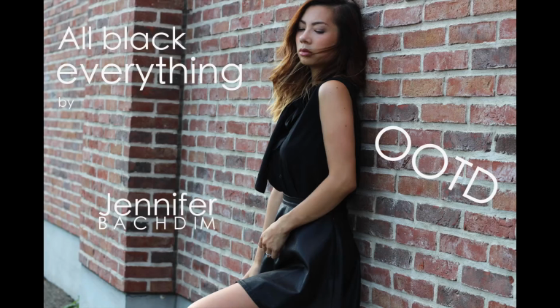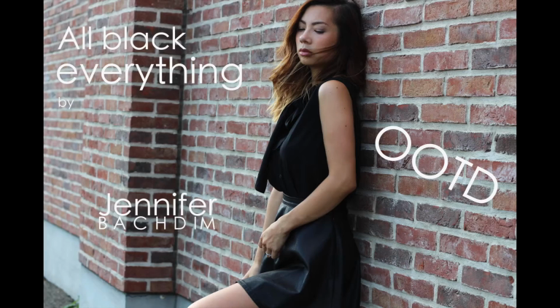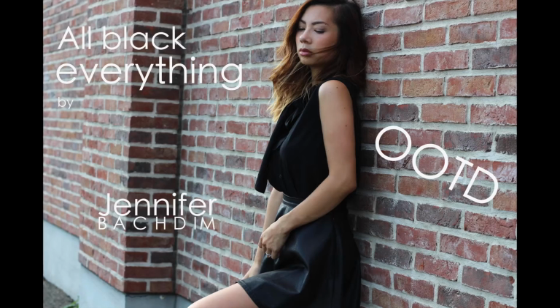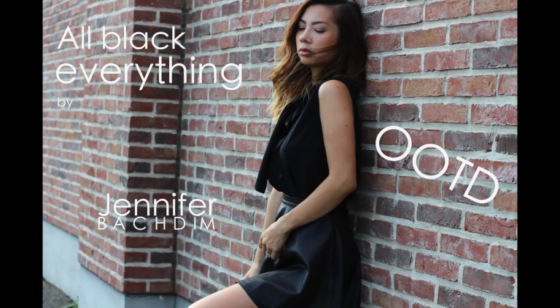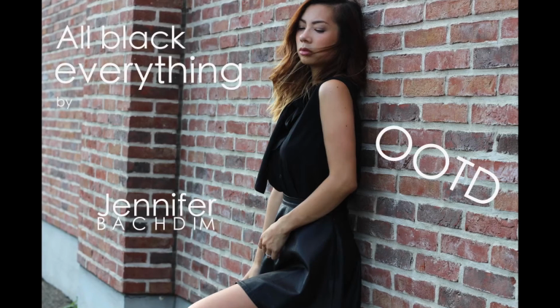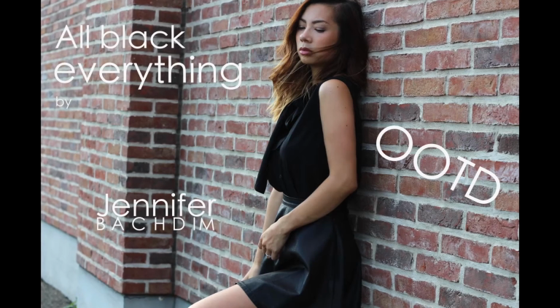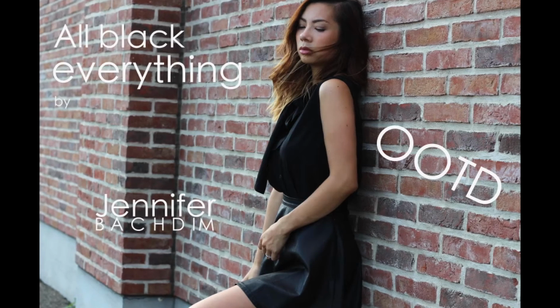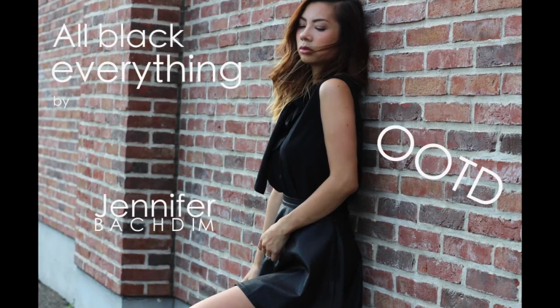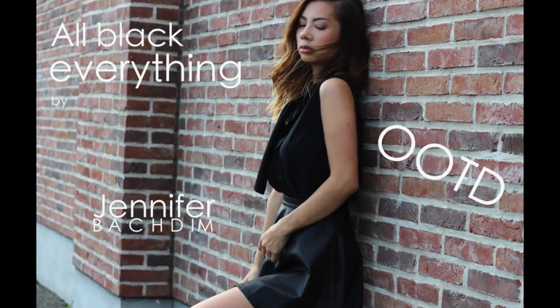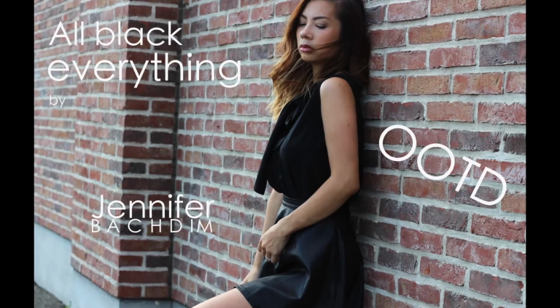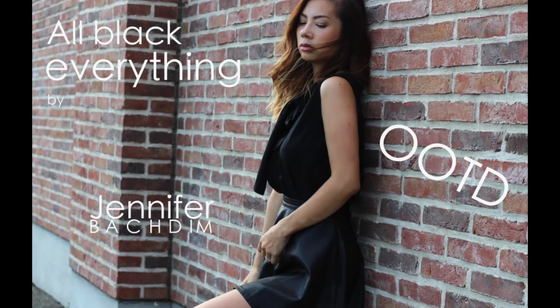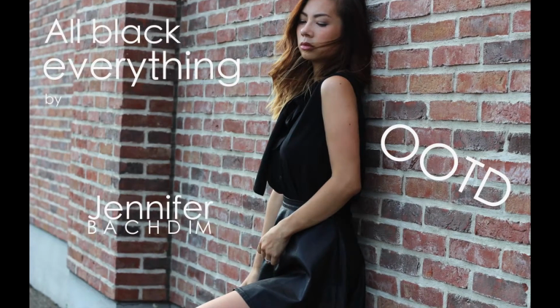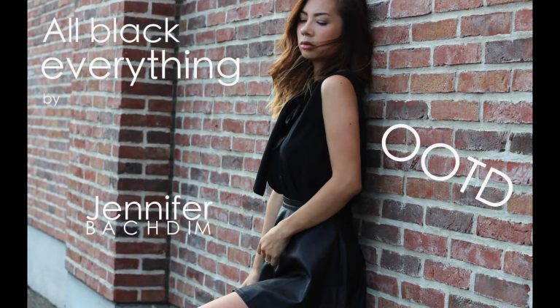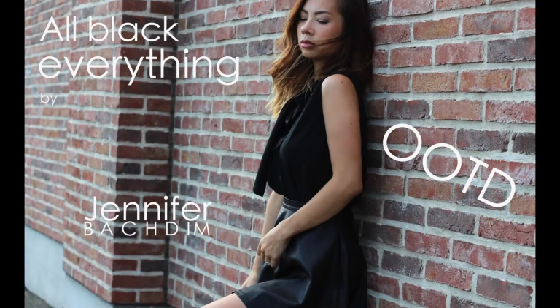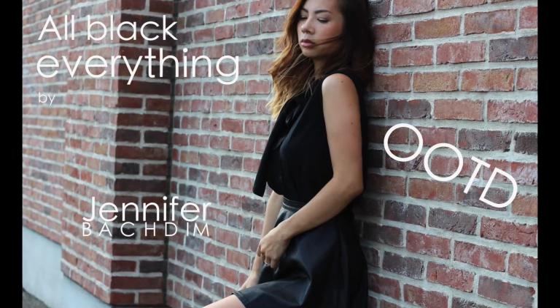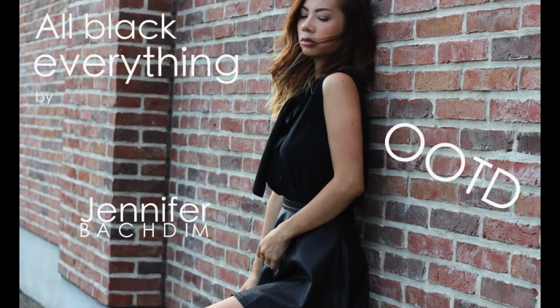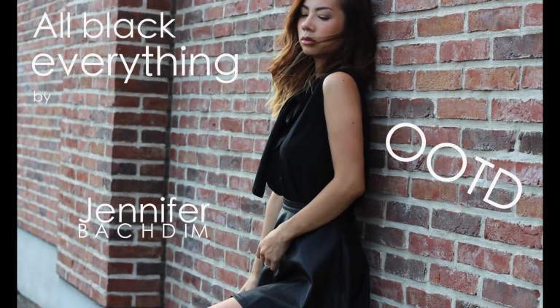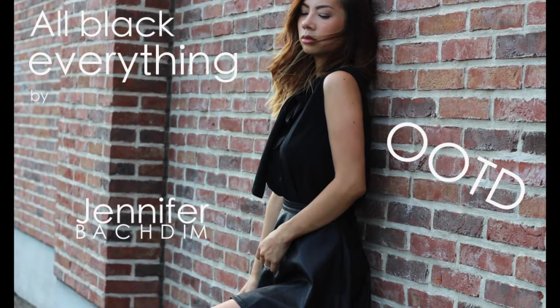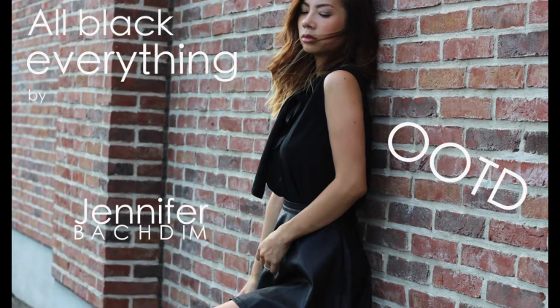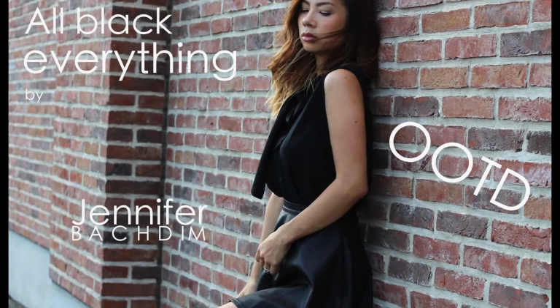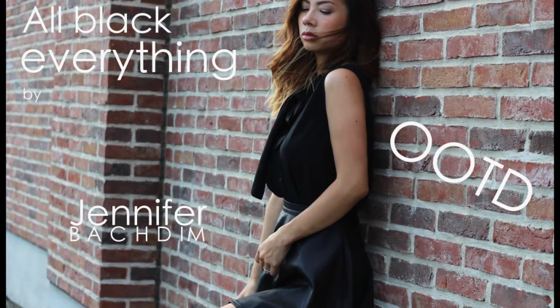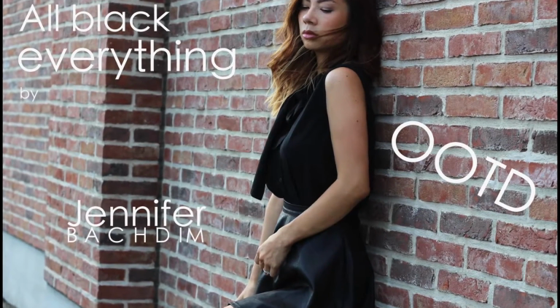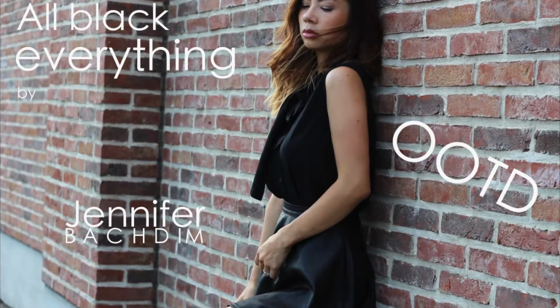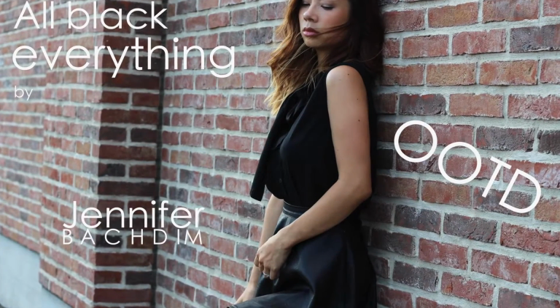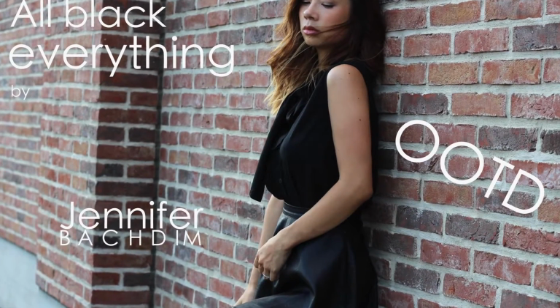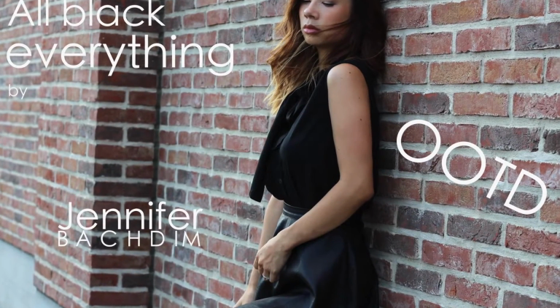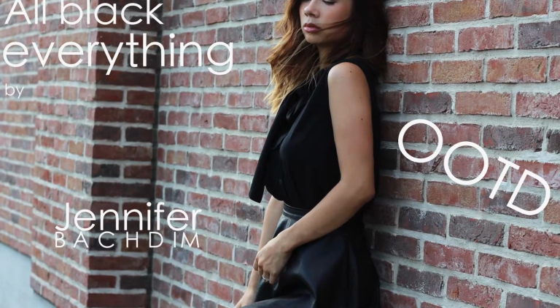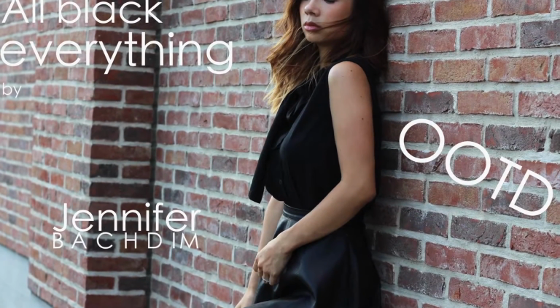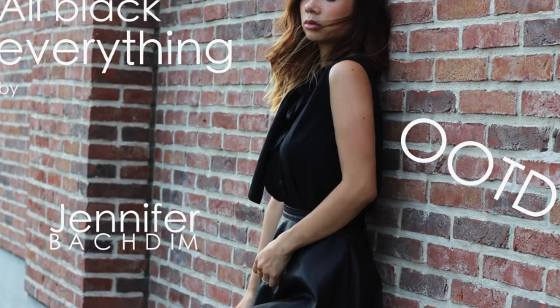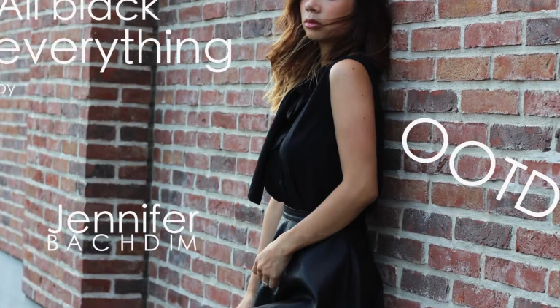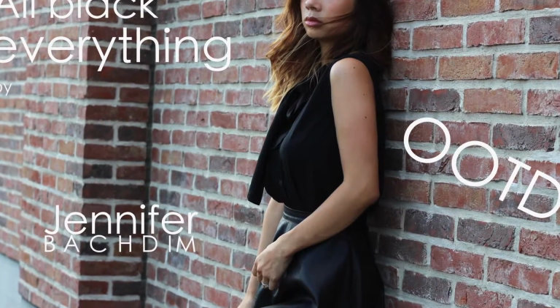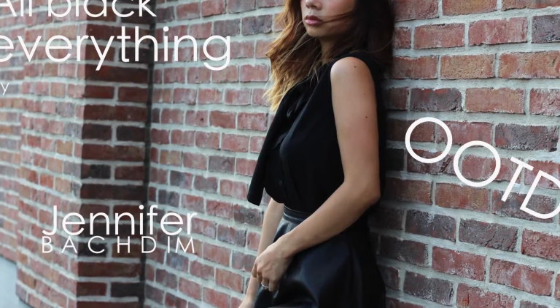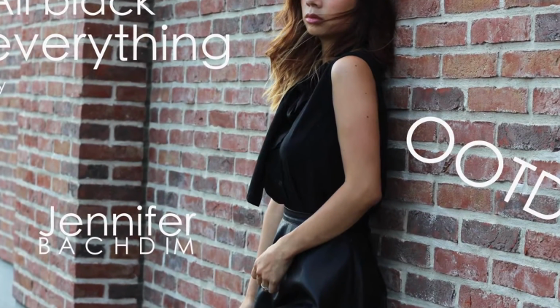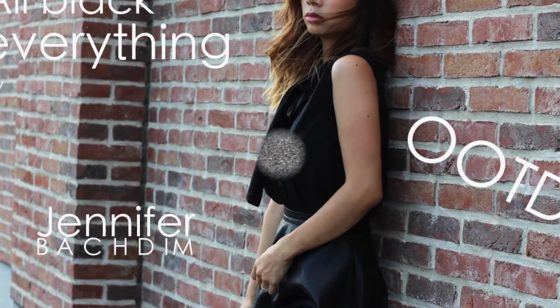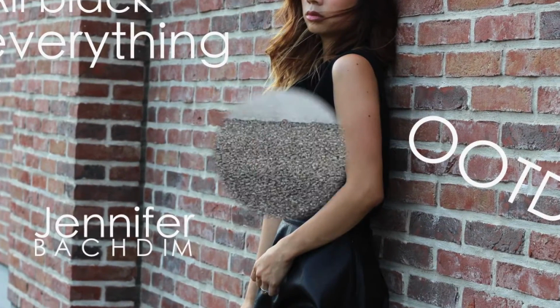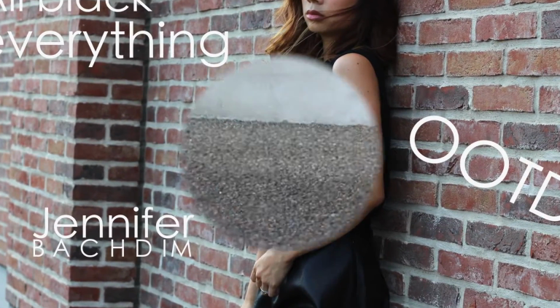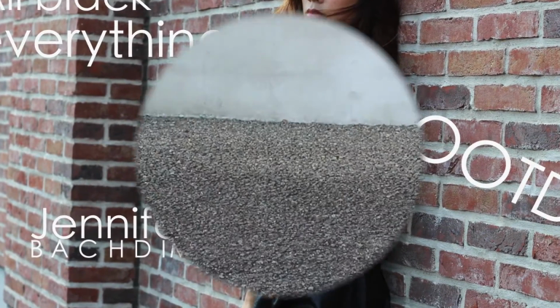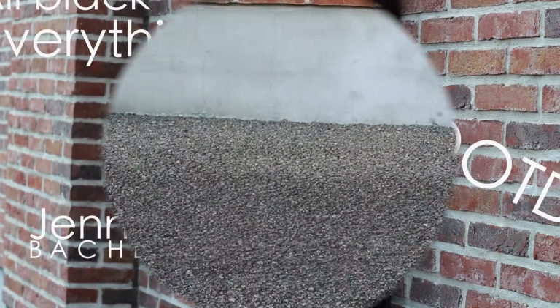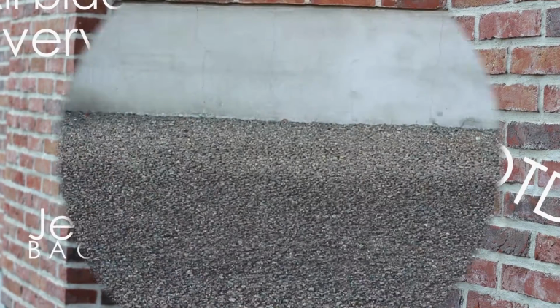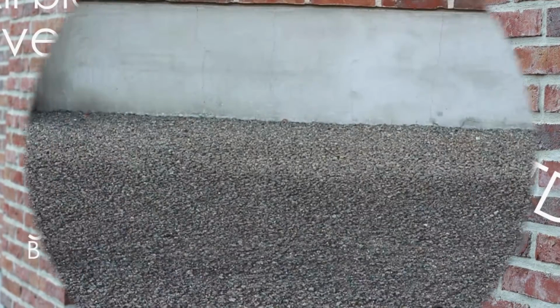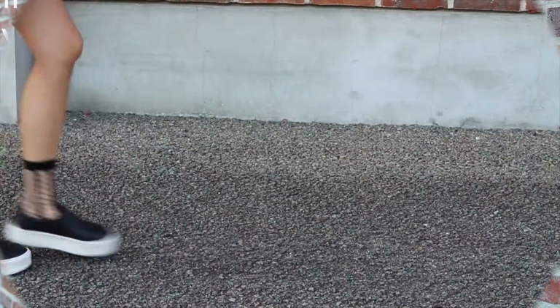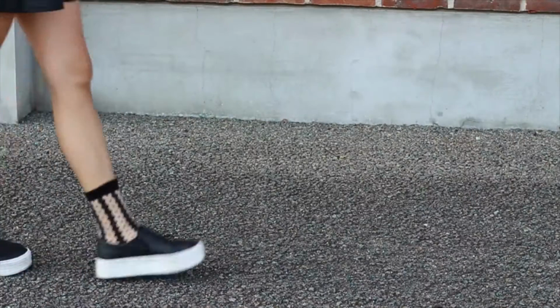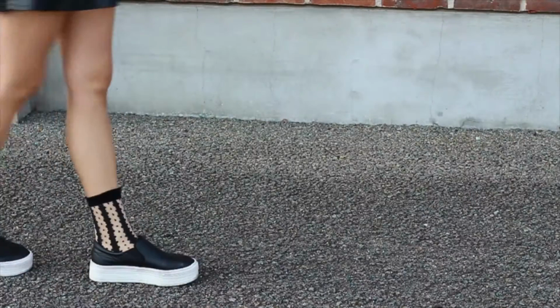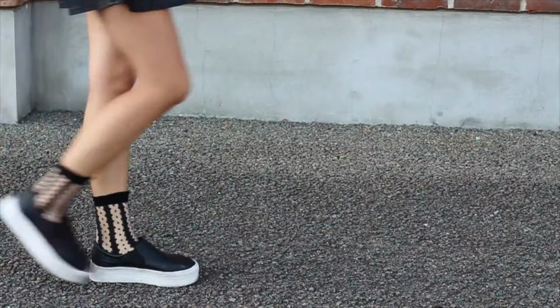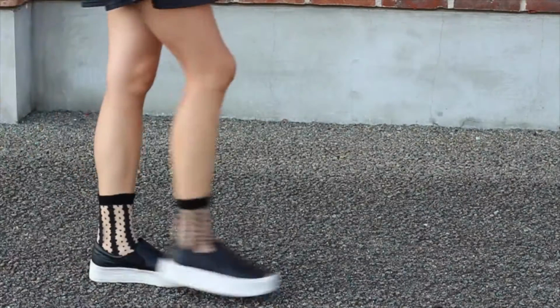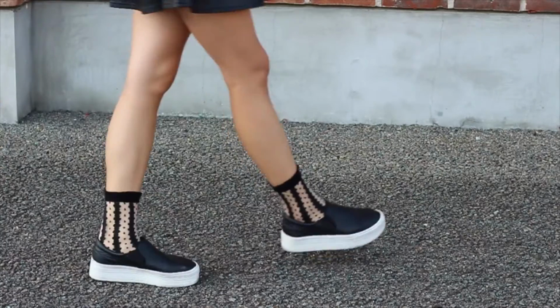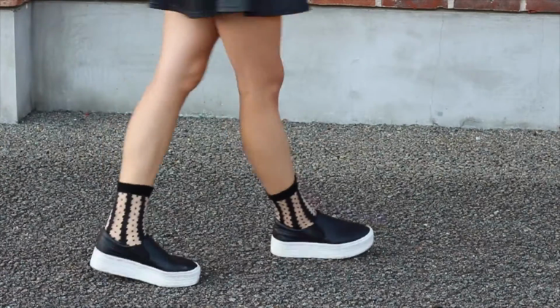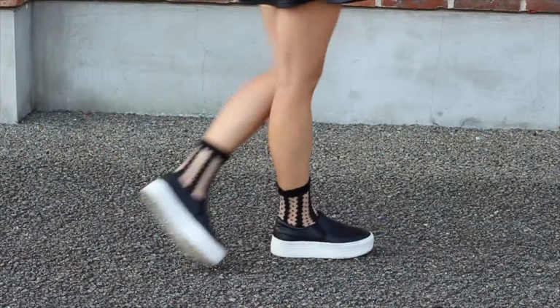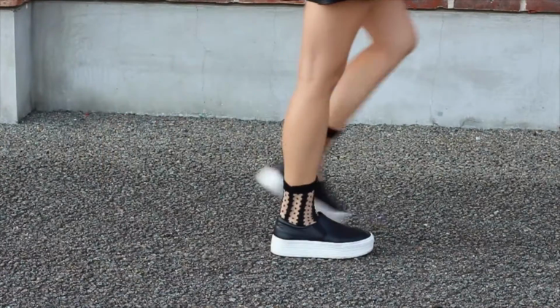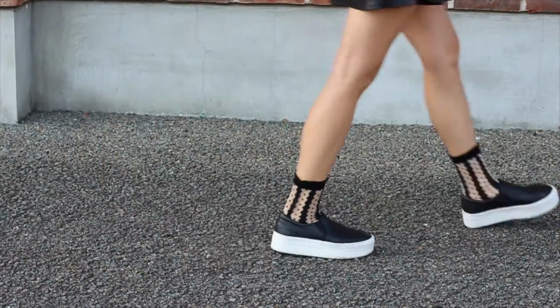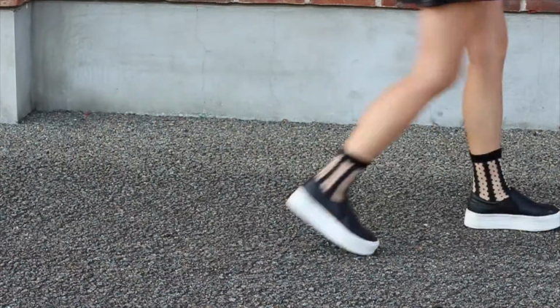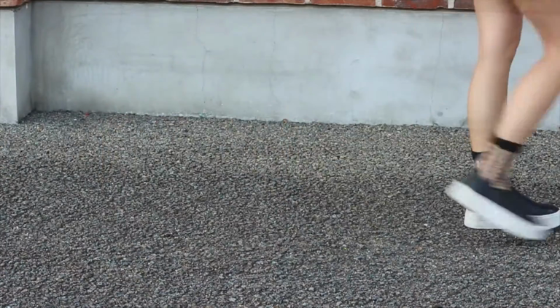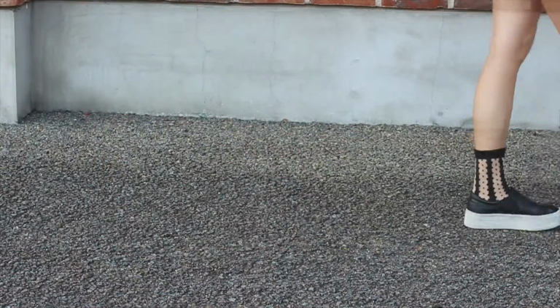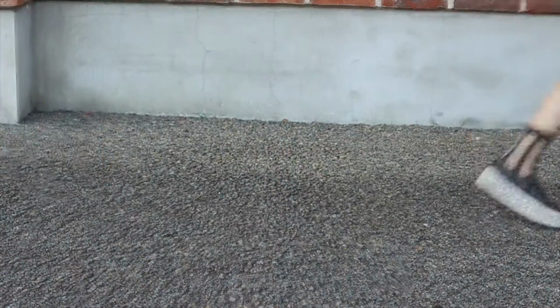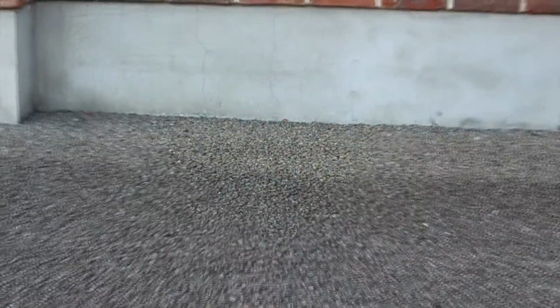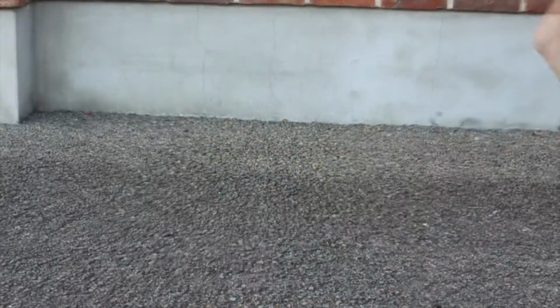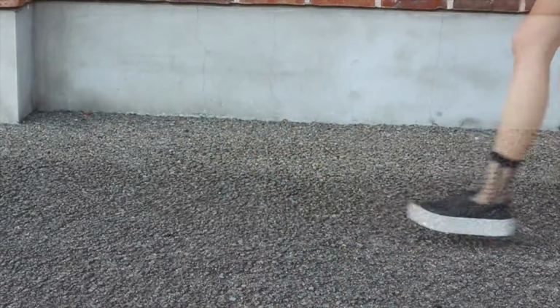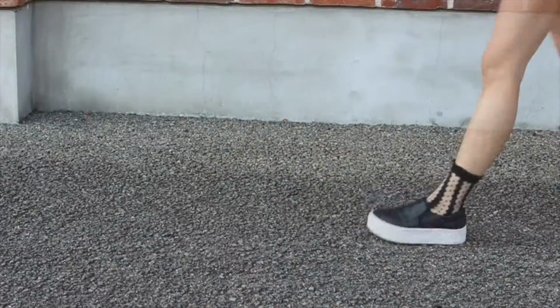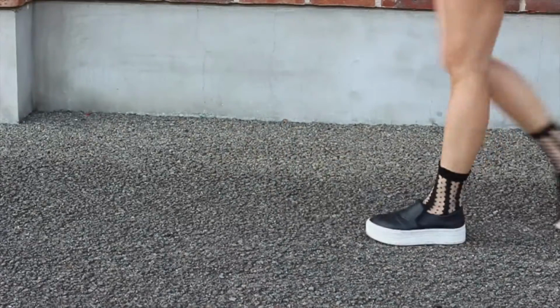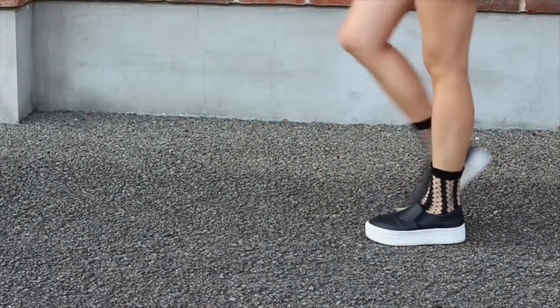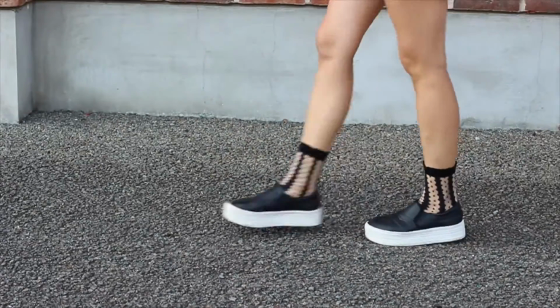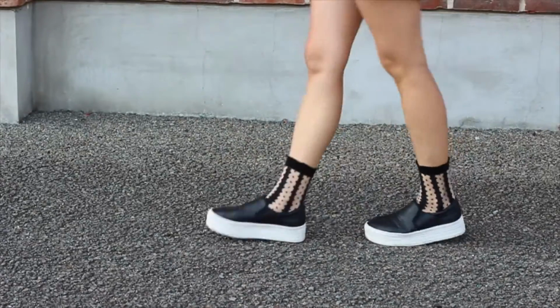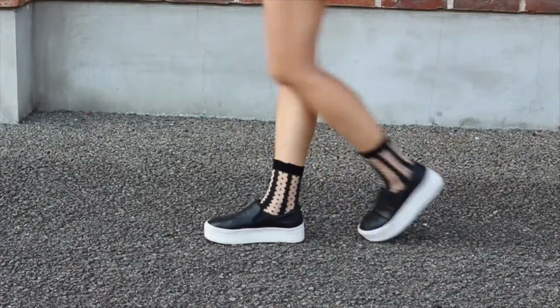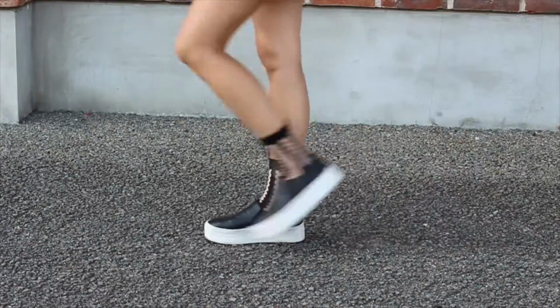Hi guys, today I'm gonna show you an all-black everything outfit of the day. I hope you're gonna like it and stay tuned.